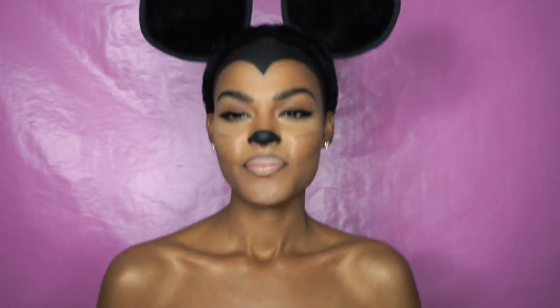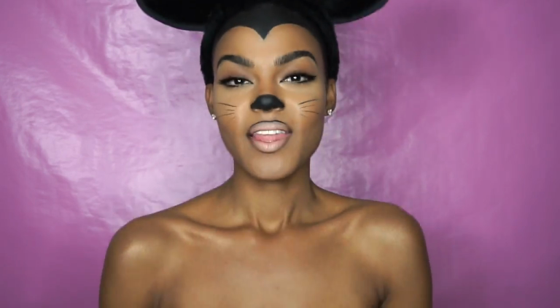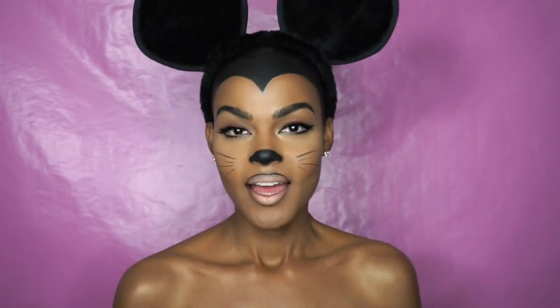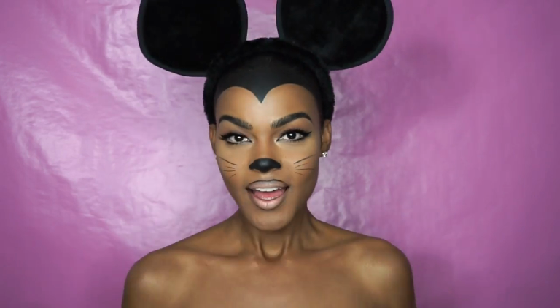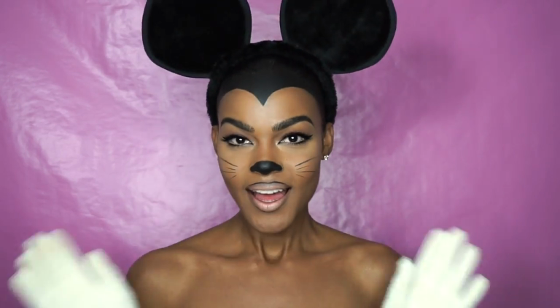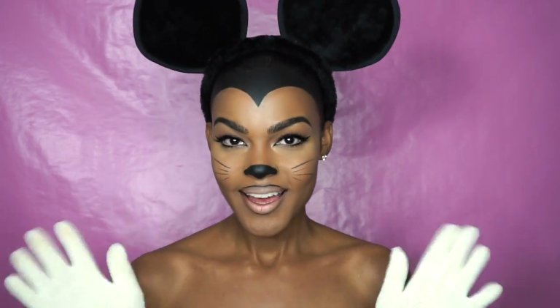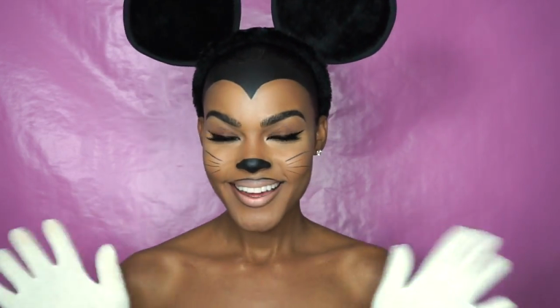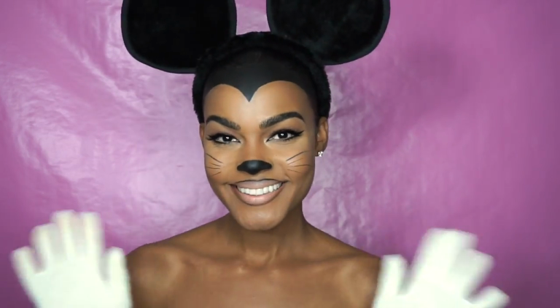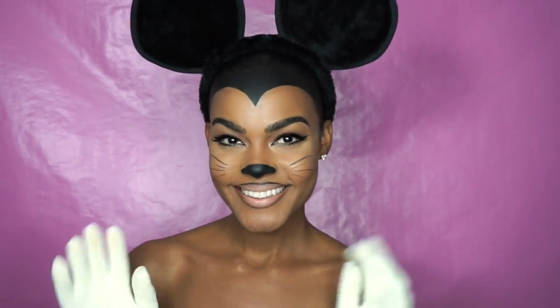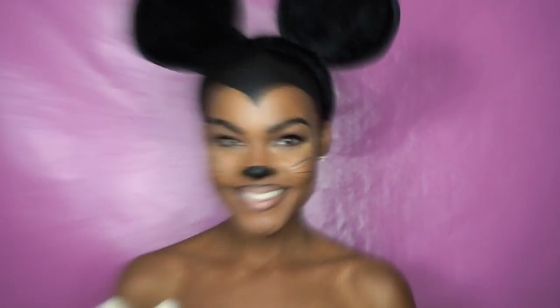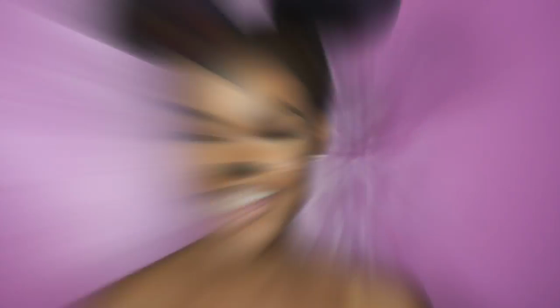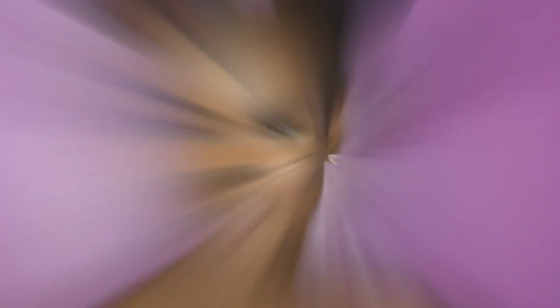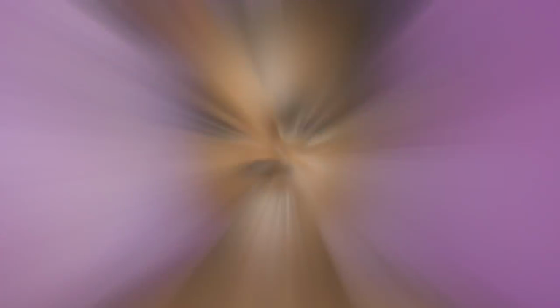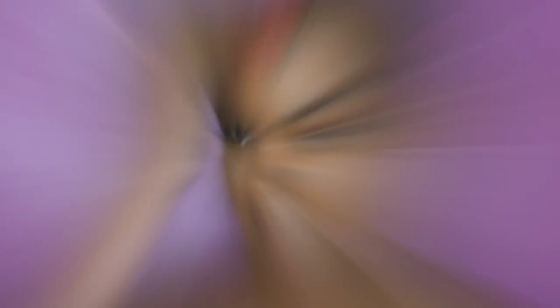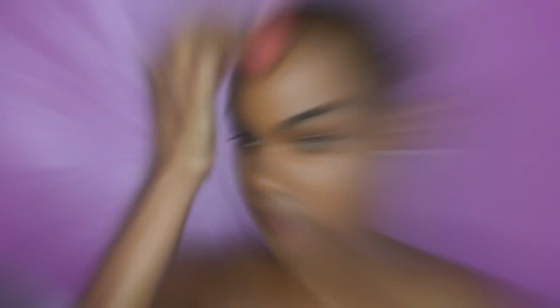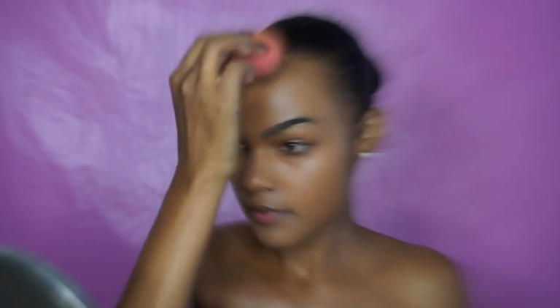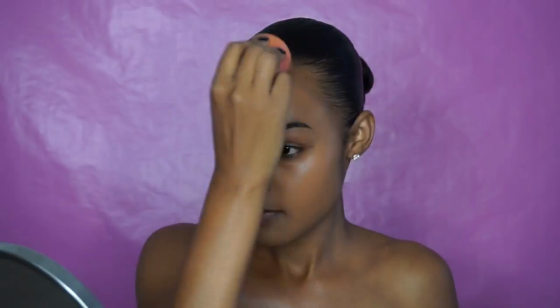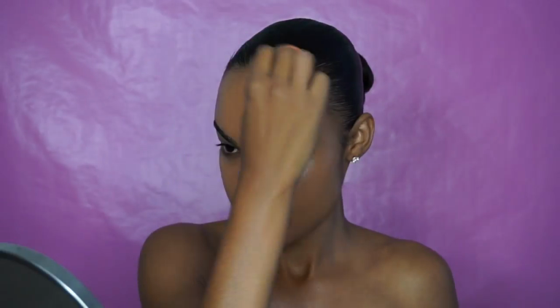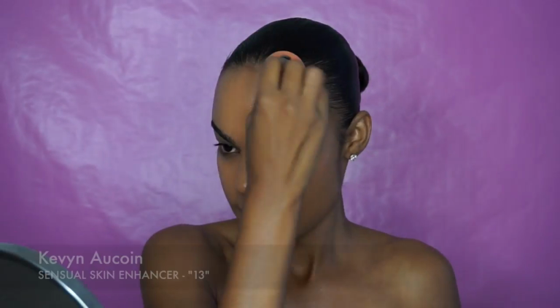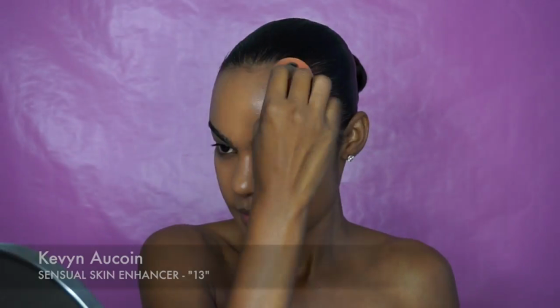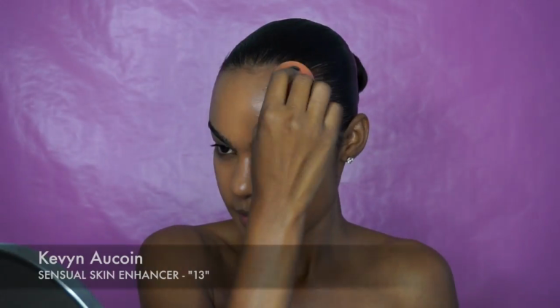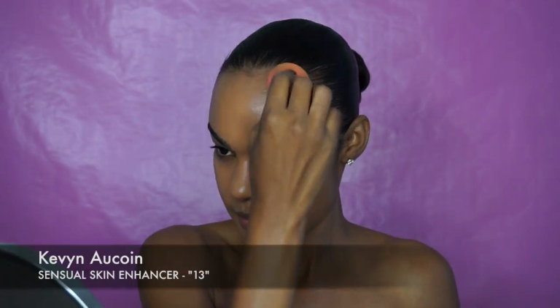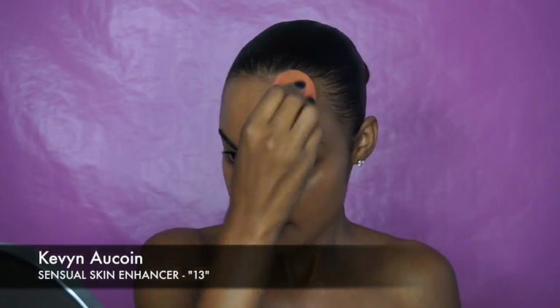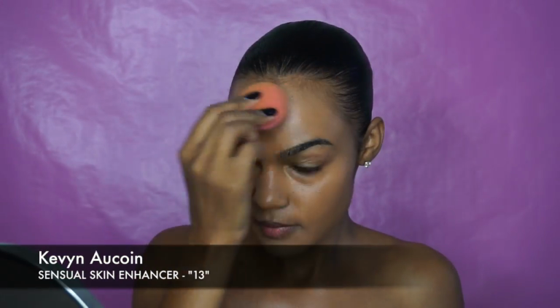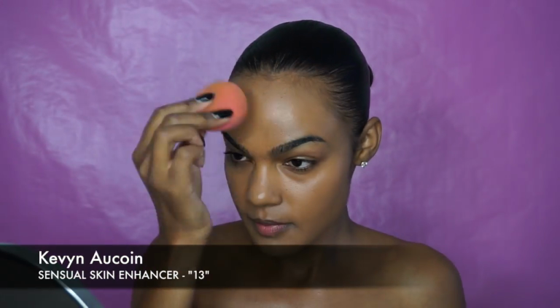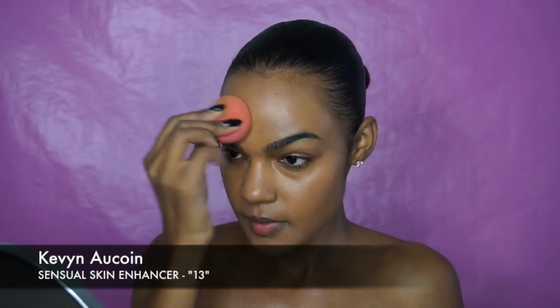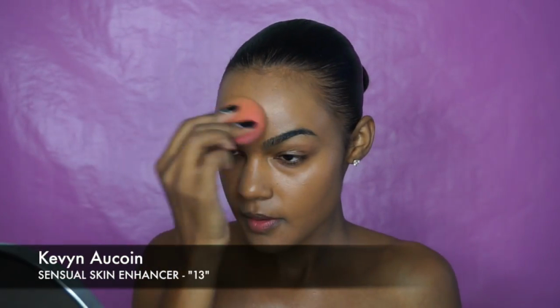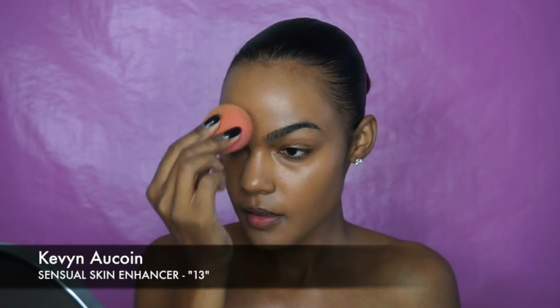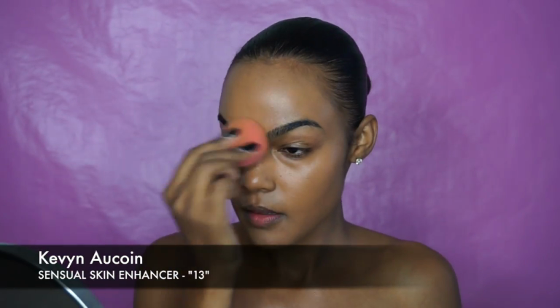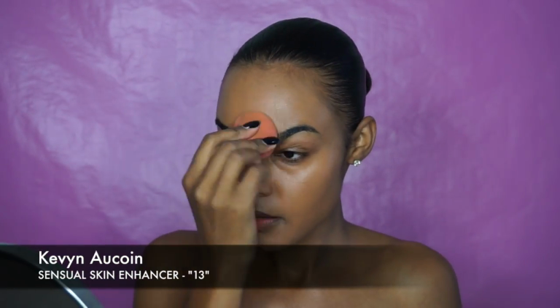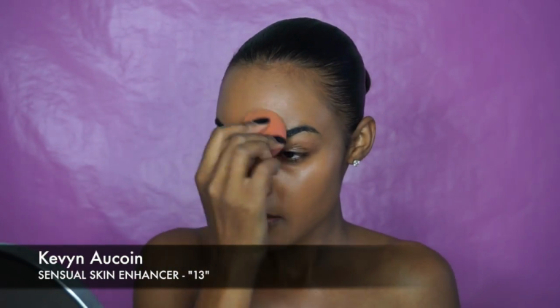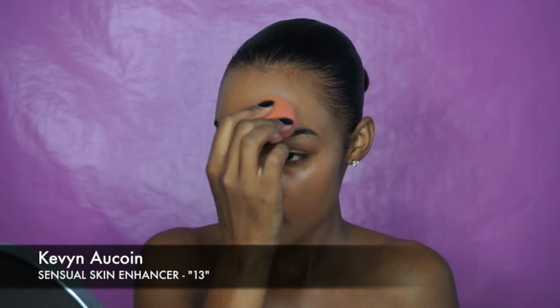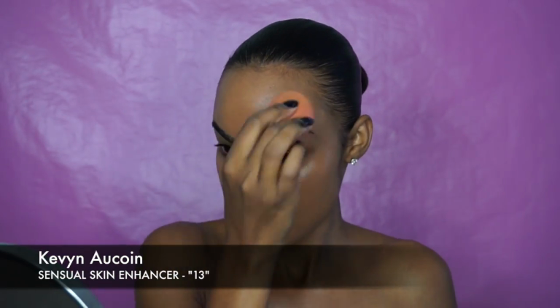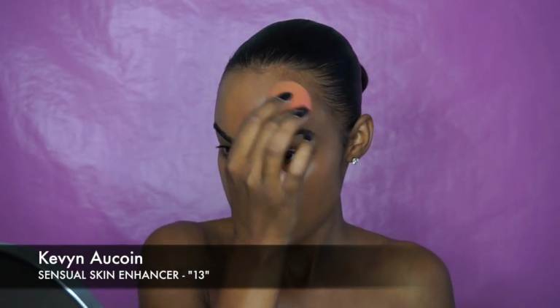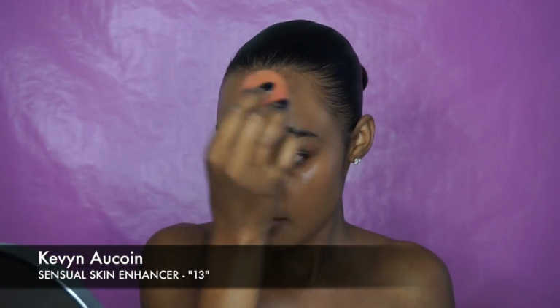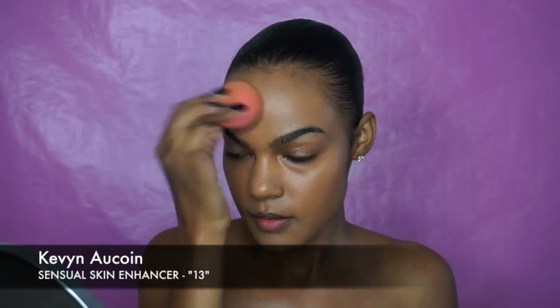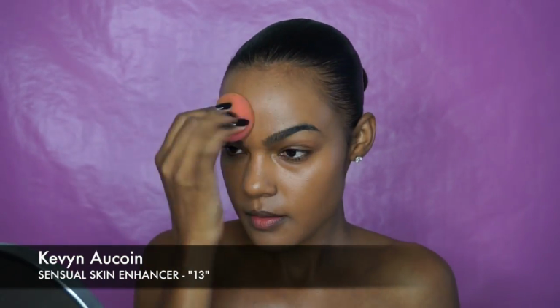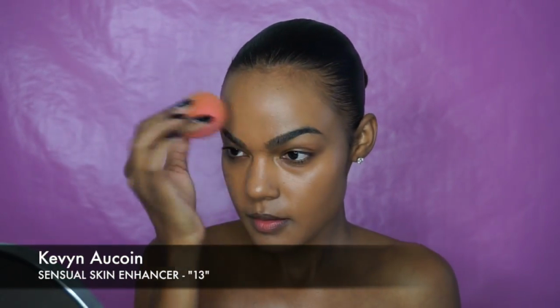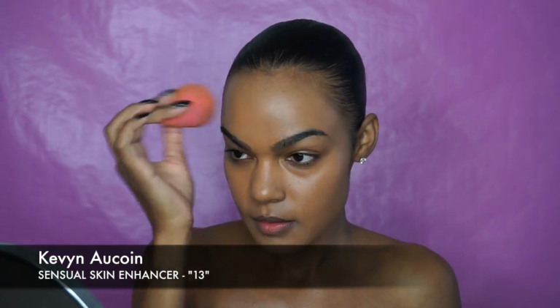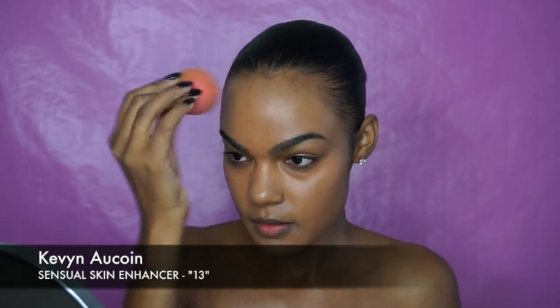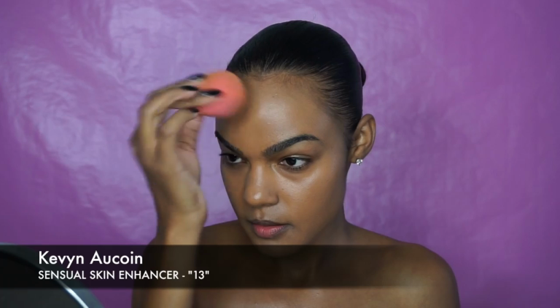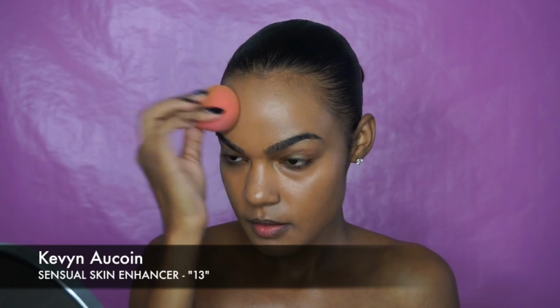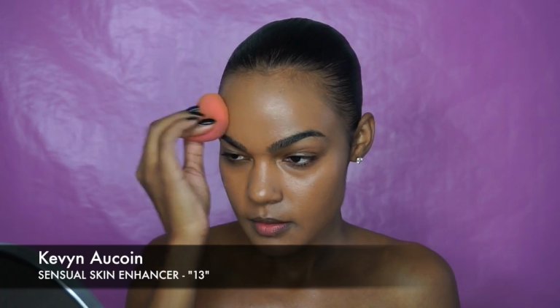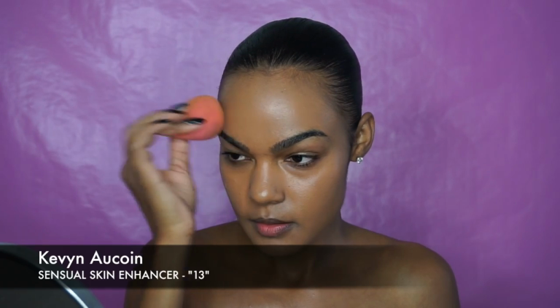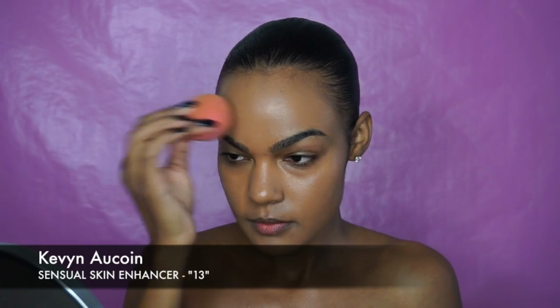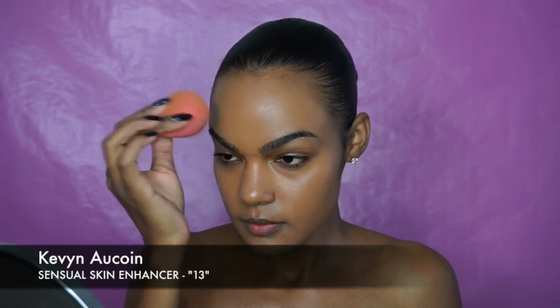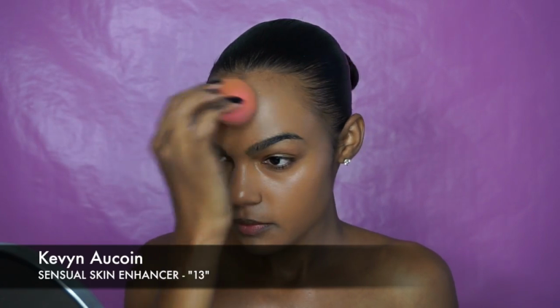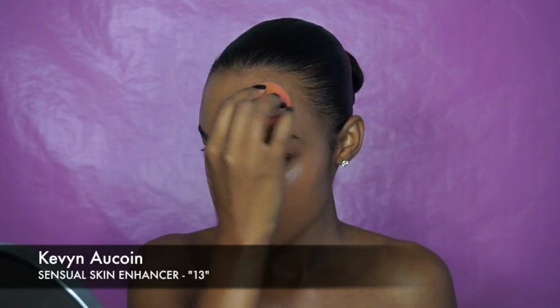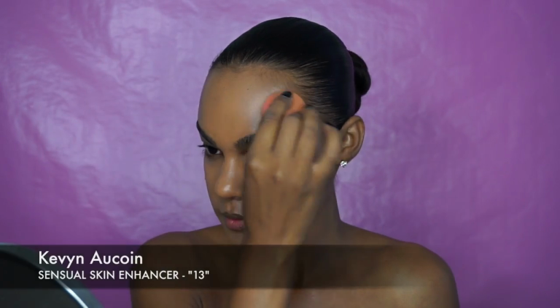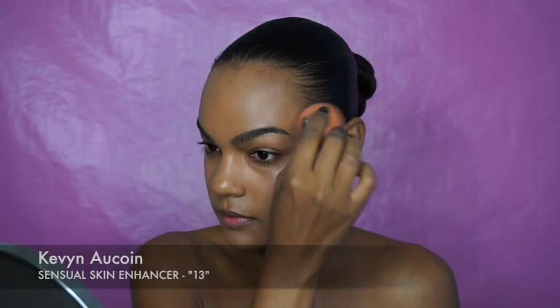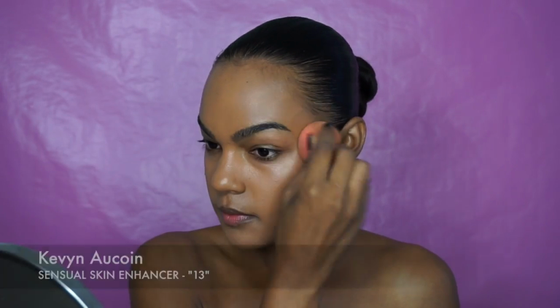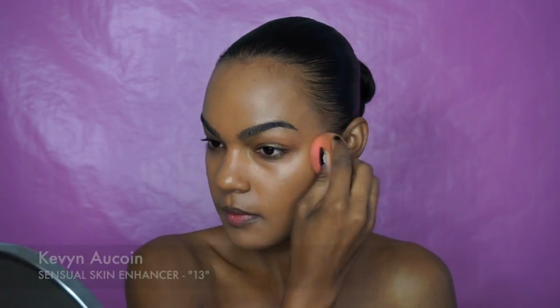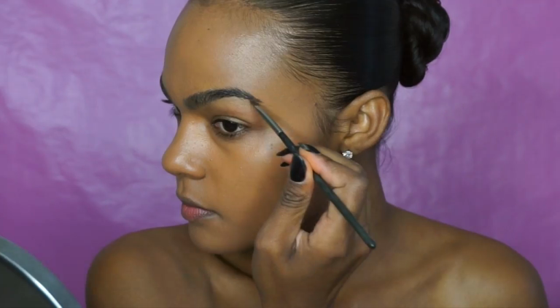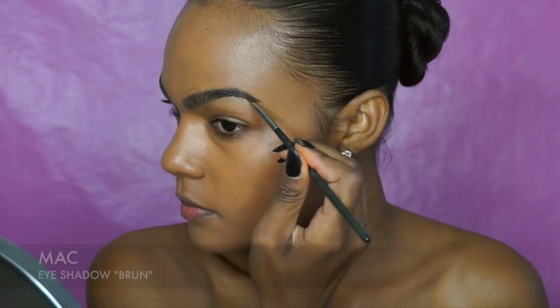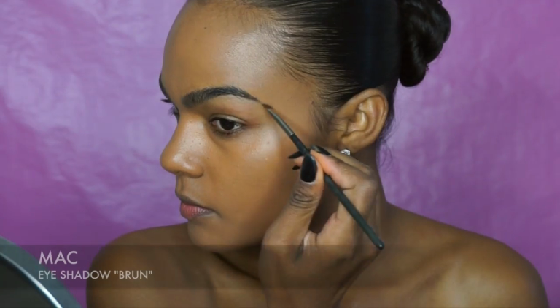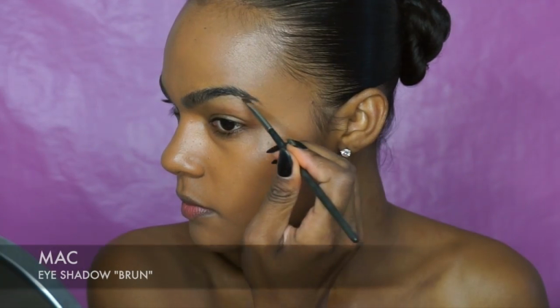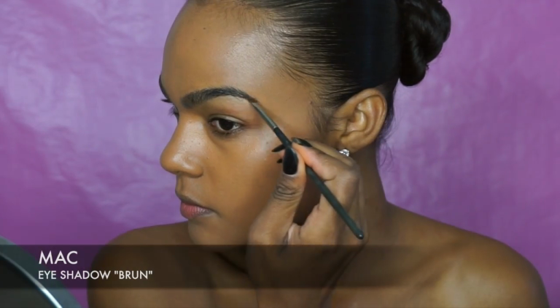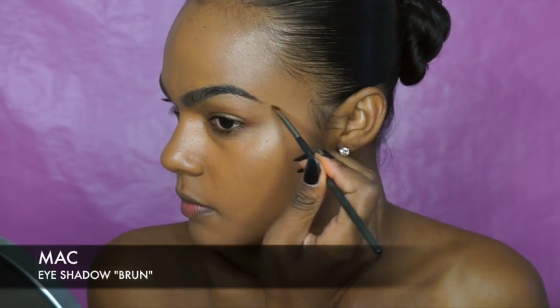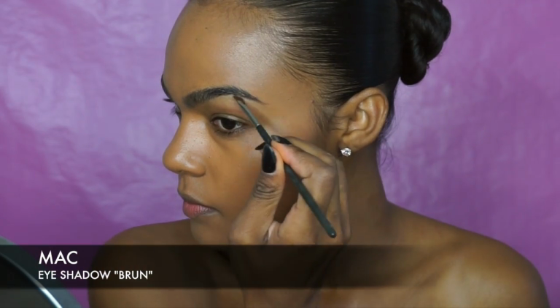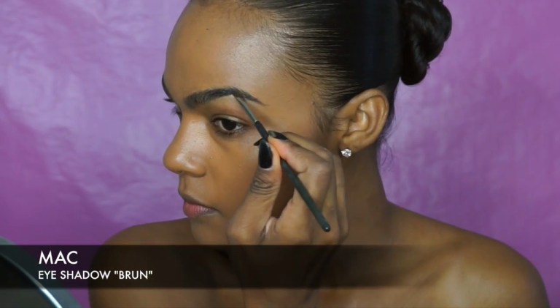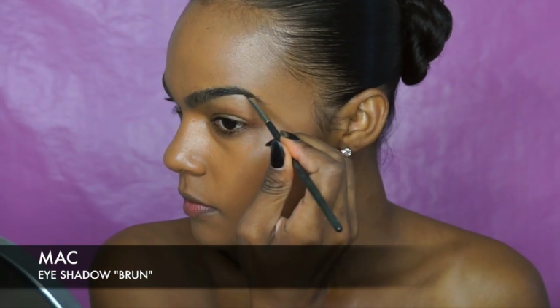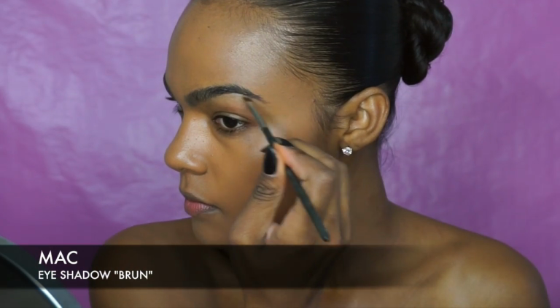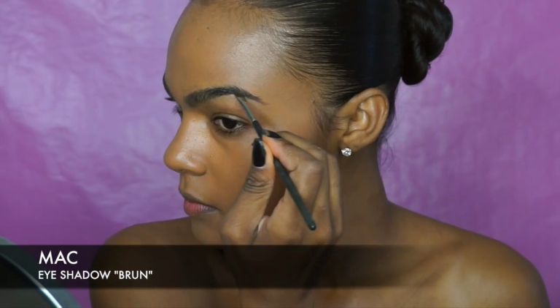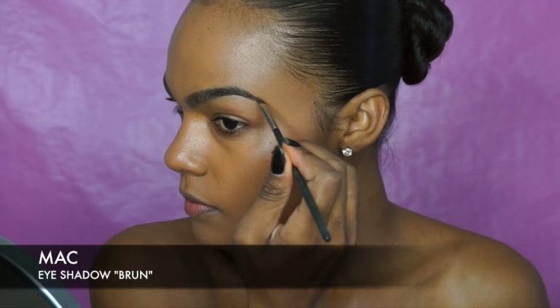Hey guys, for today's fun and easy tutorial I'm gonna start with Kevin Aucoin Skin Enhancer mixed with a little bit of moisturizer.